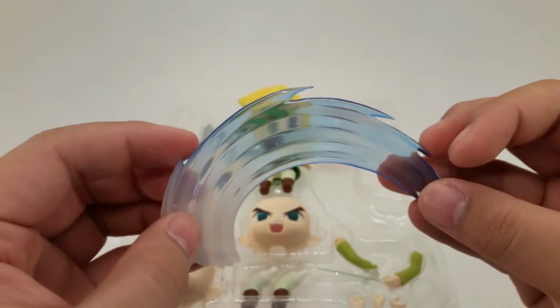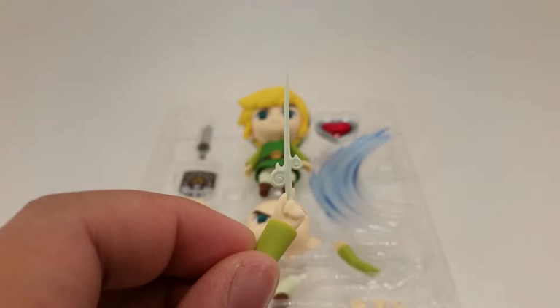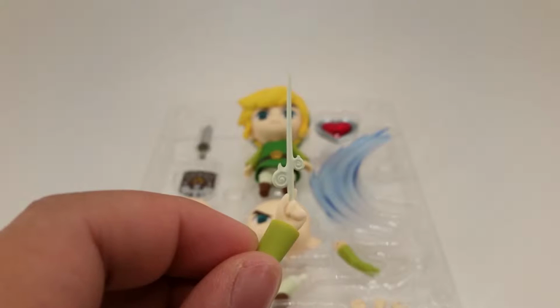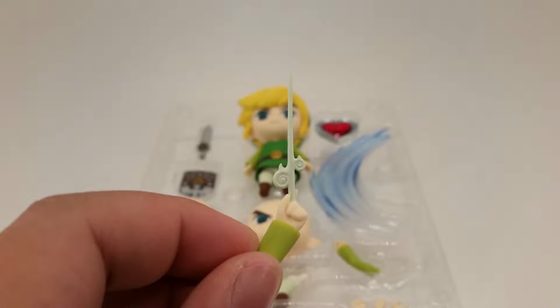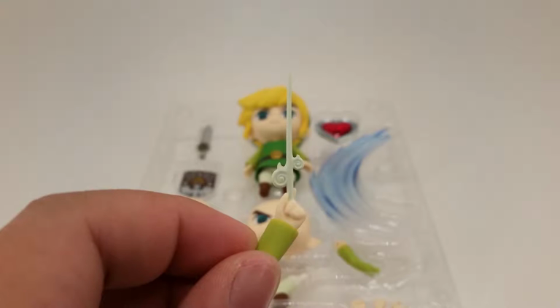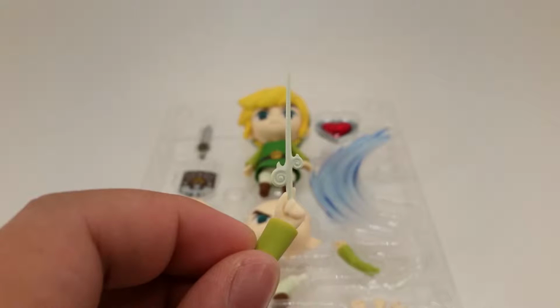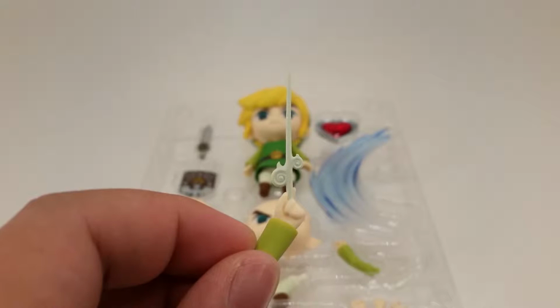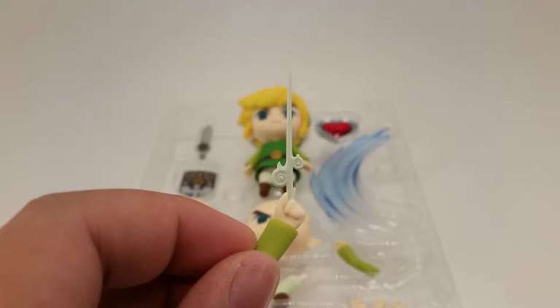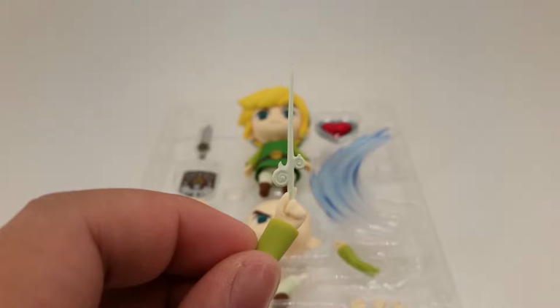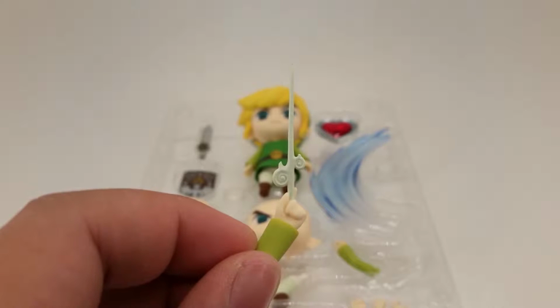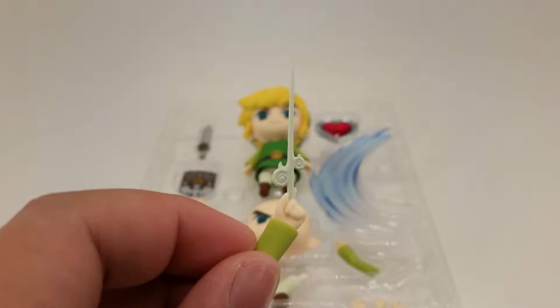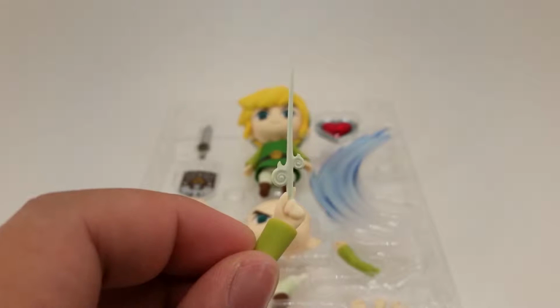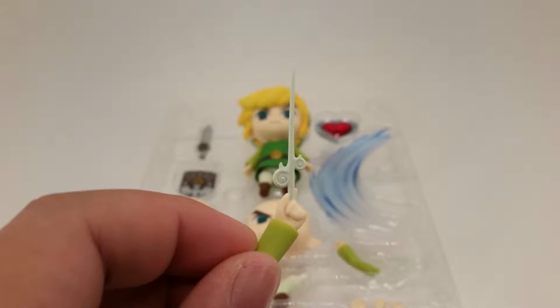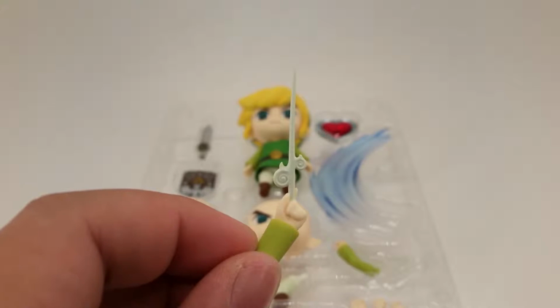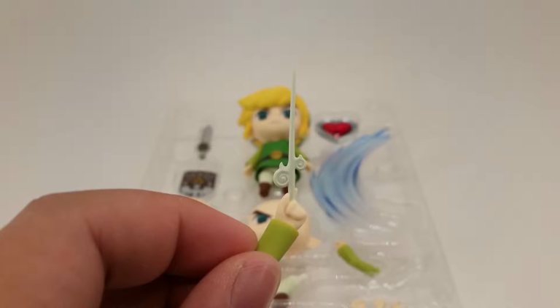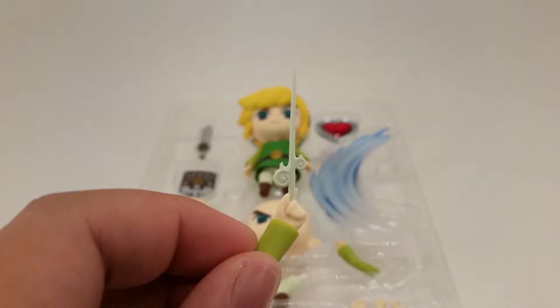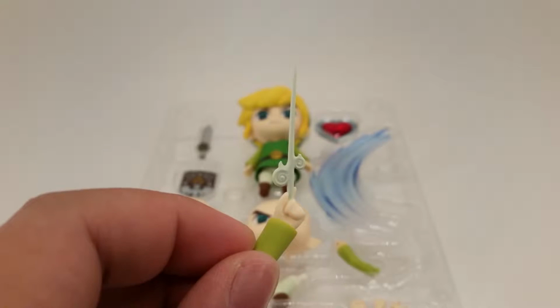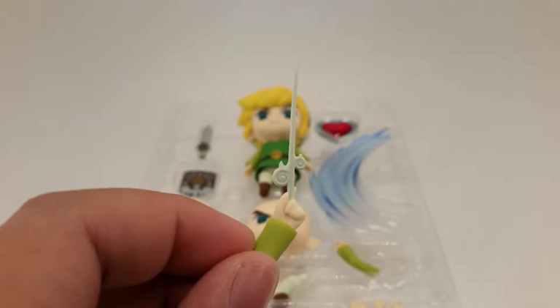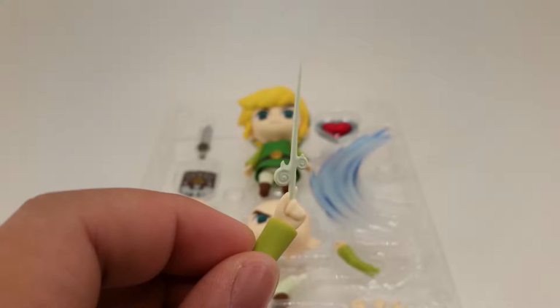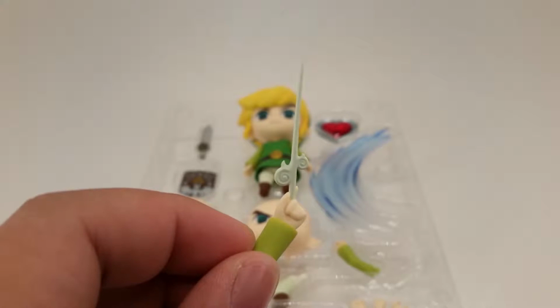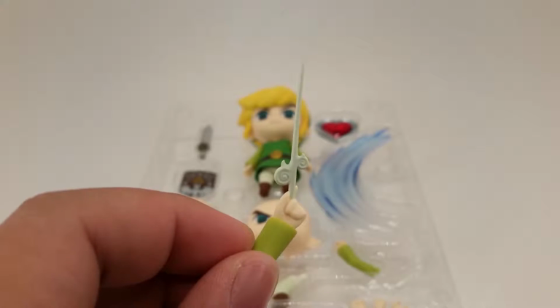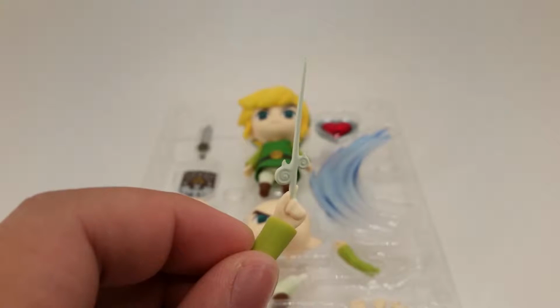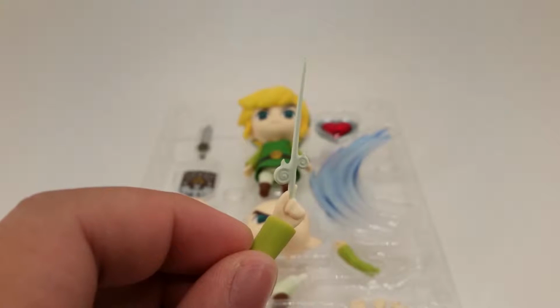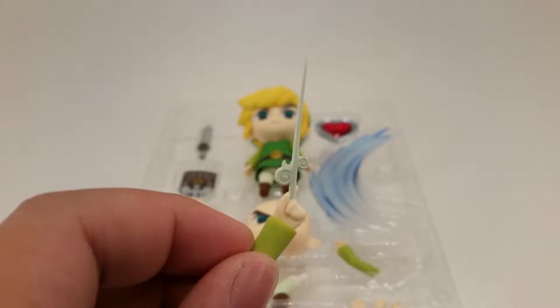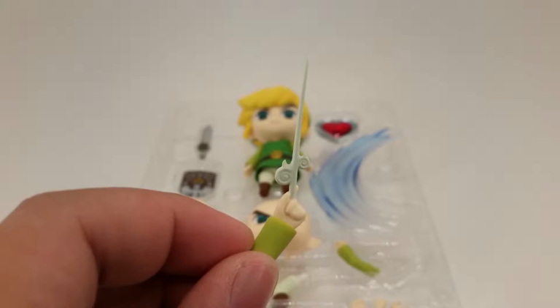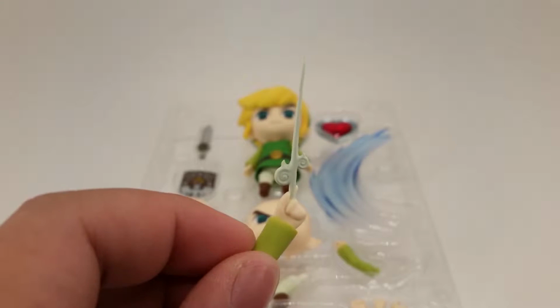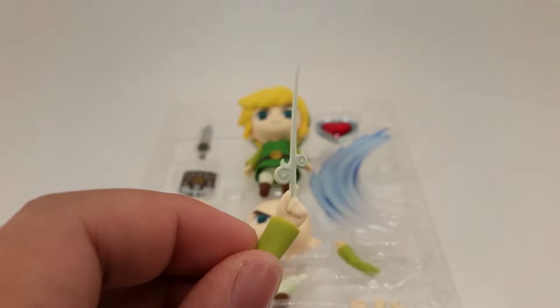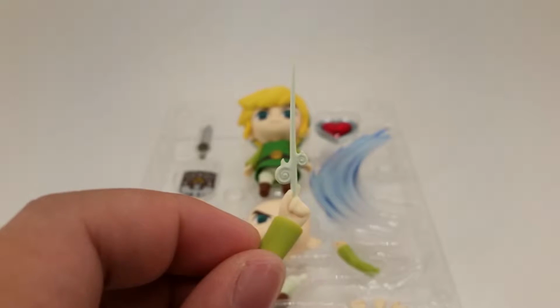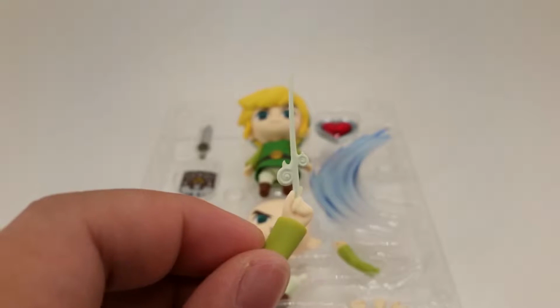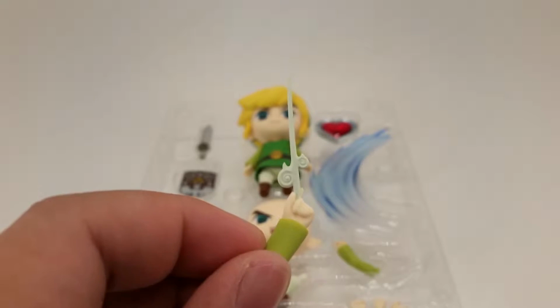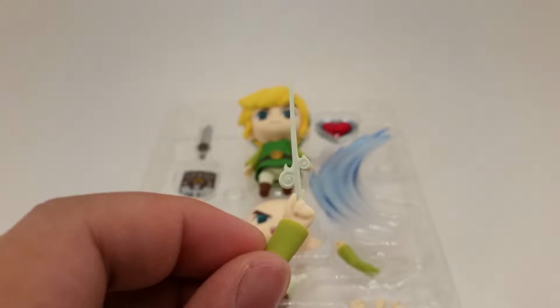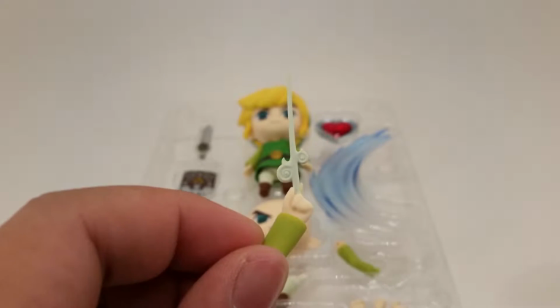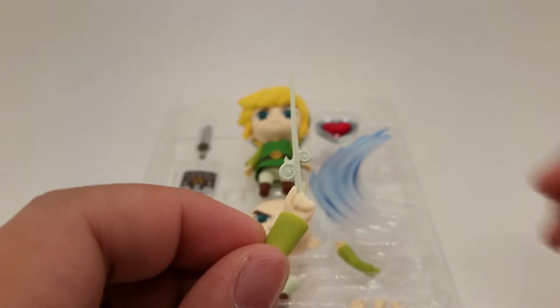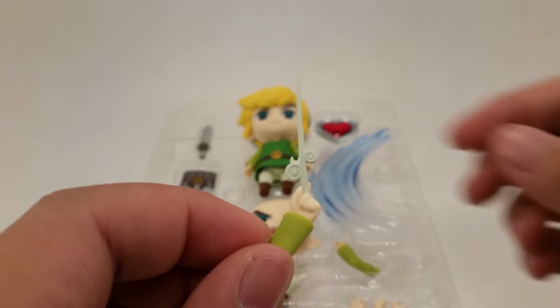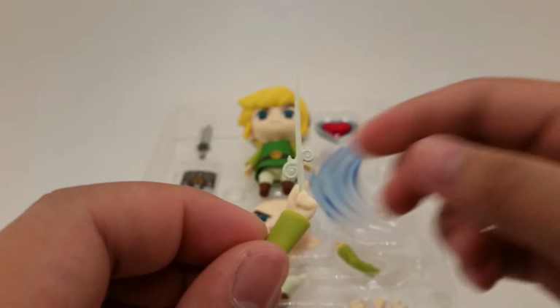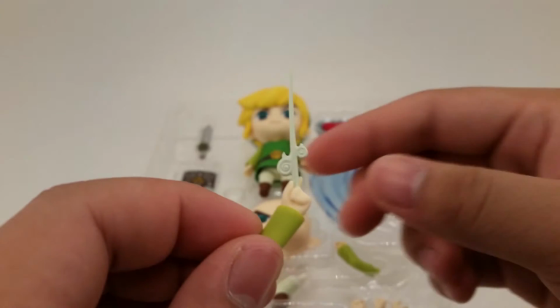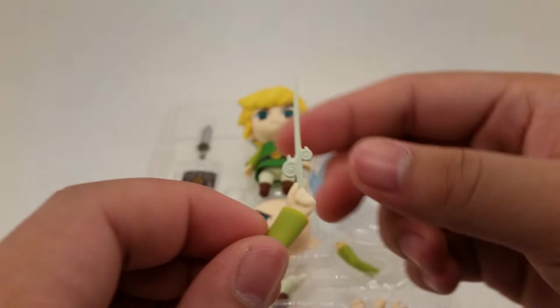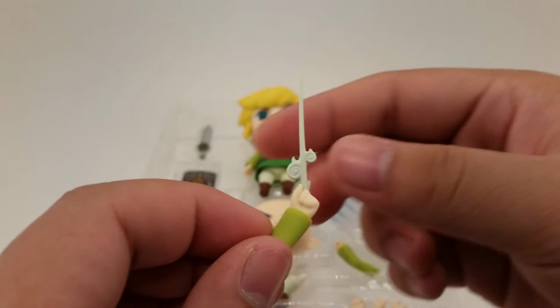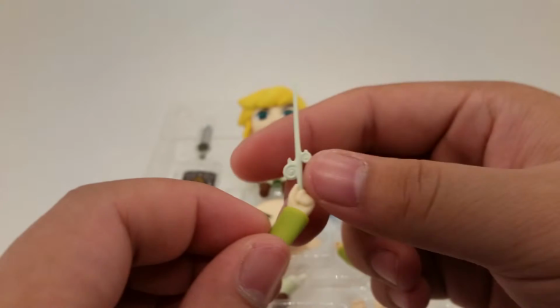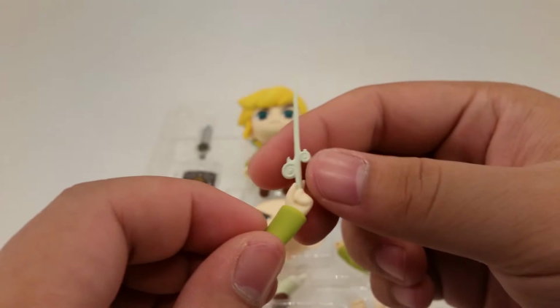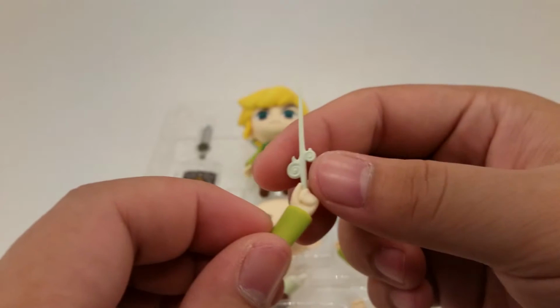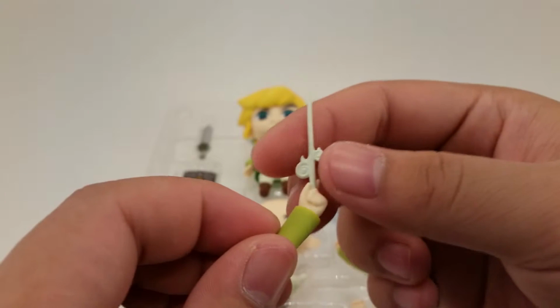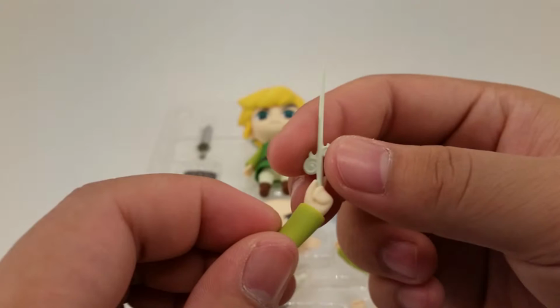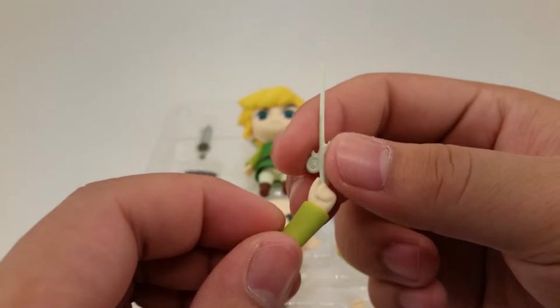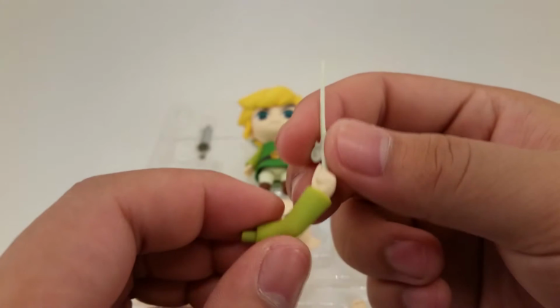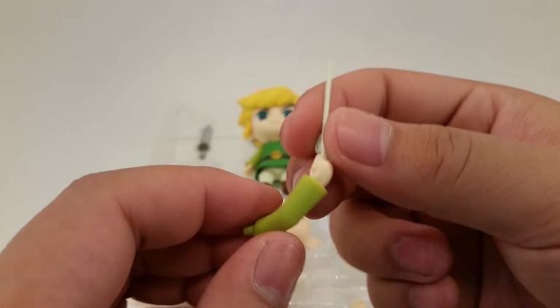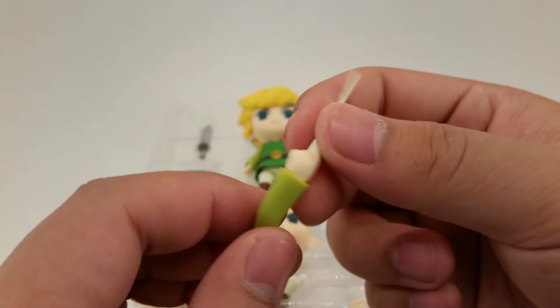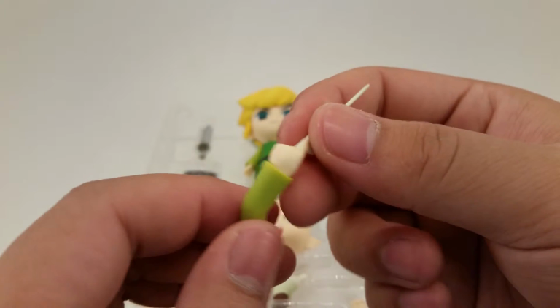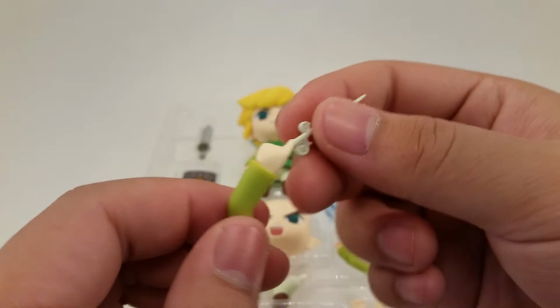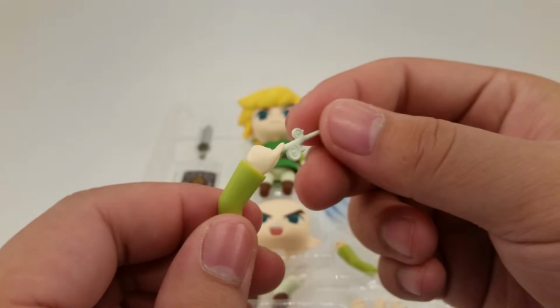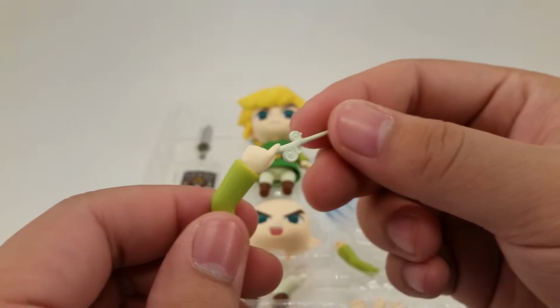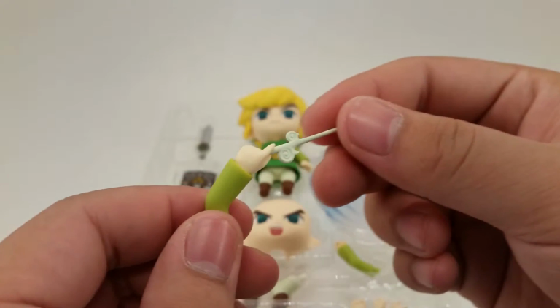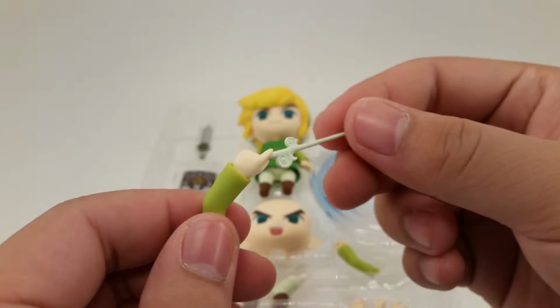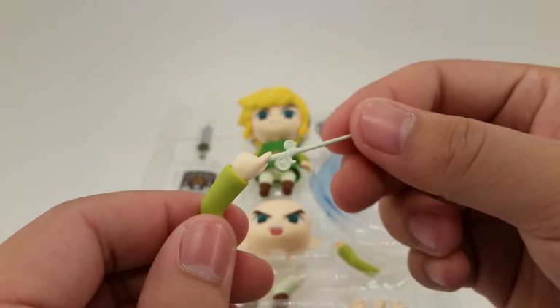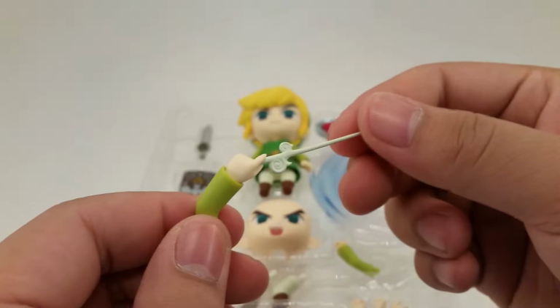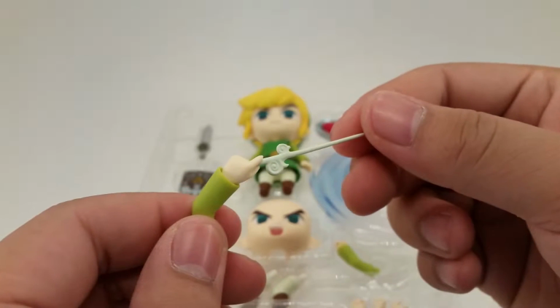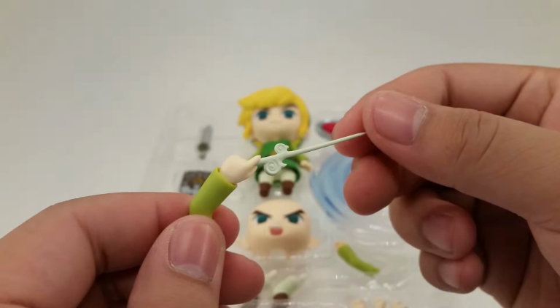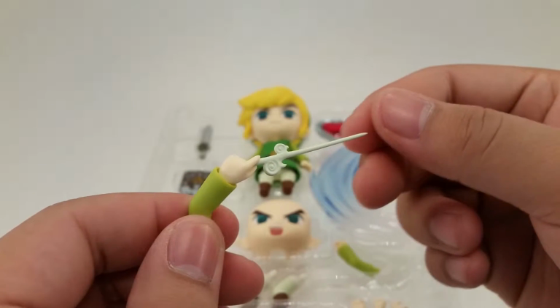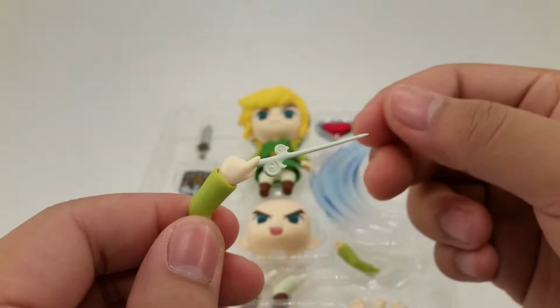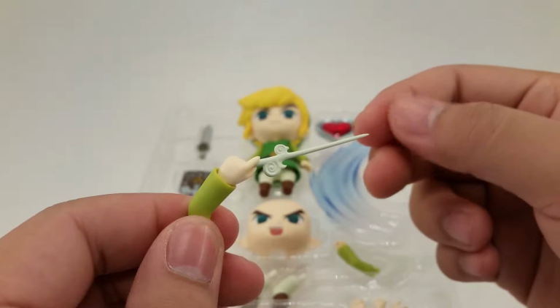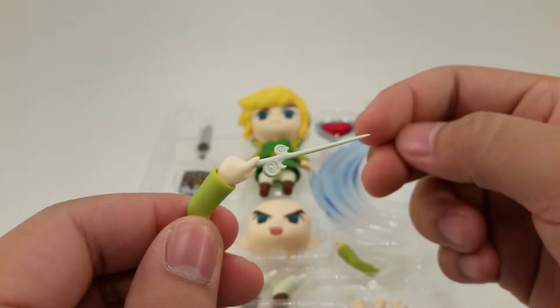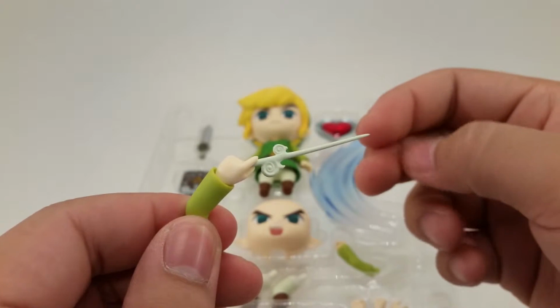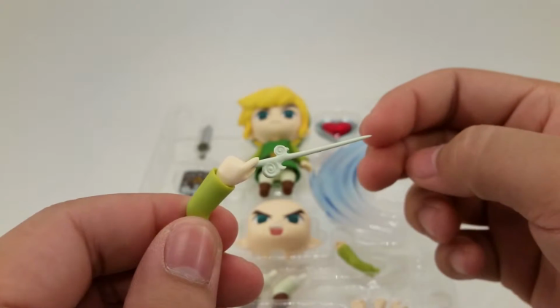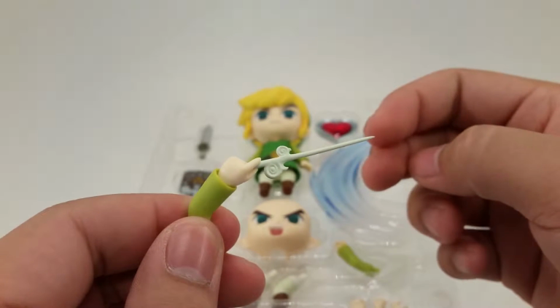And finally here is the Wind Waker that he uses to create music all around the world.